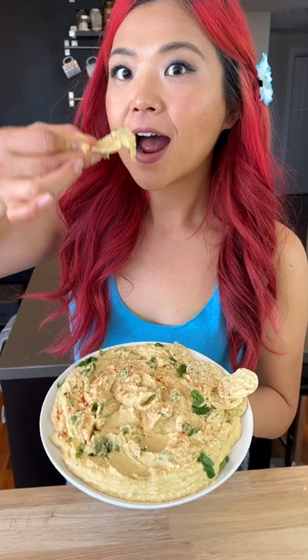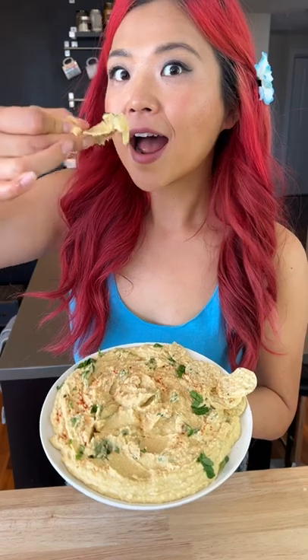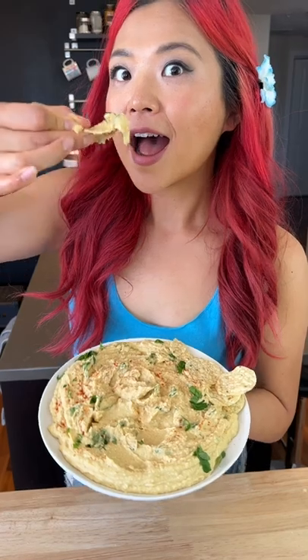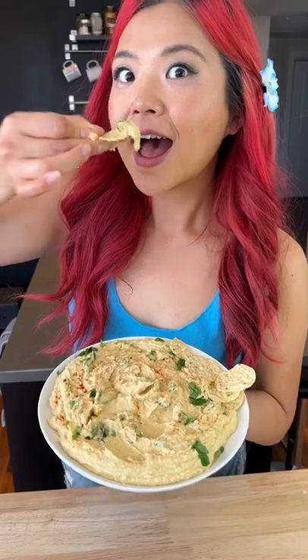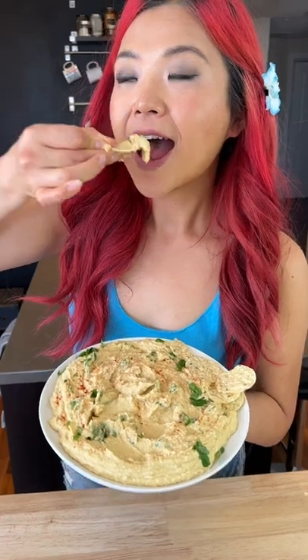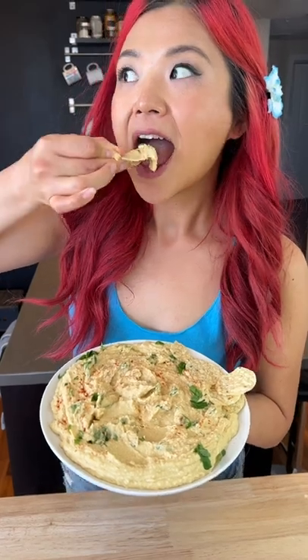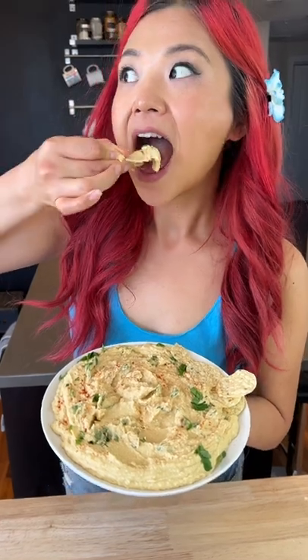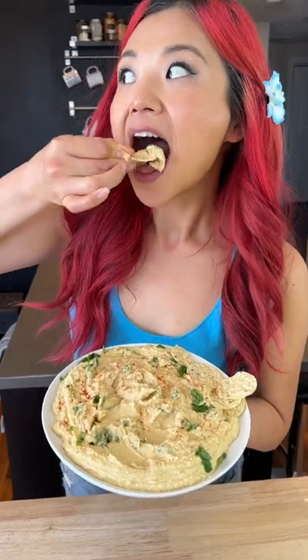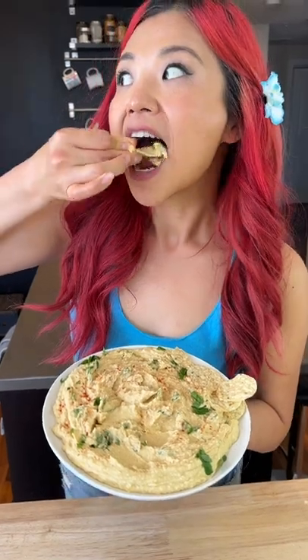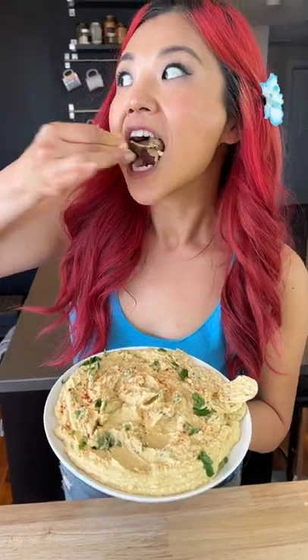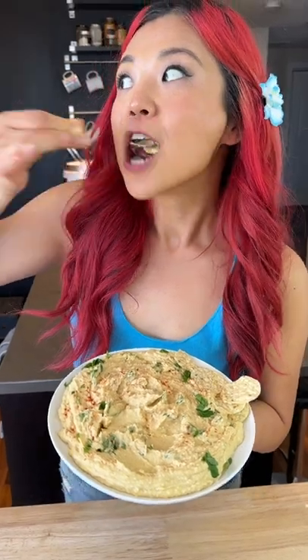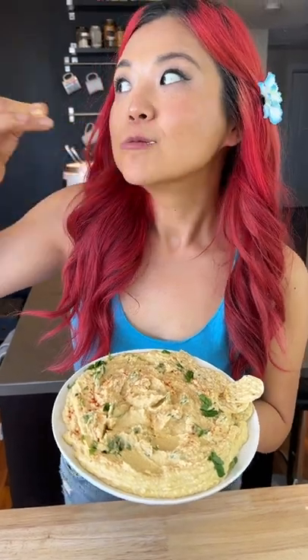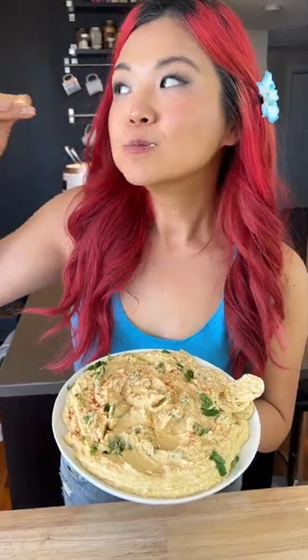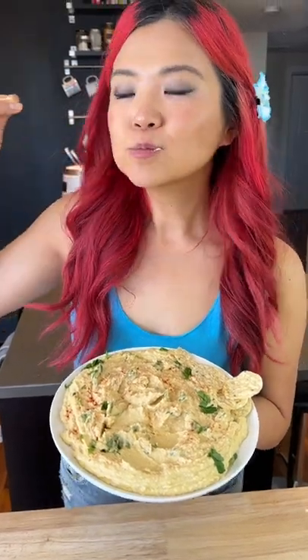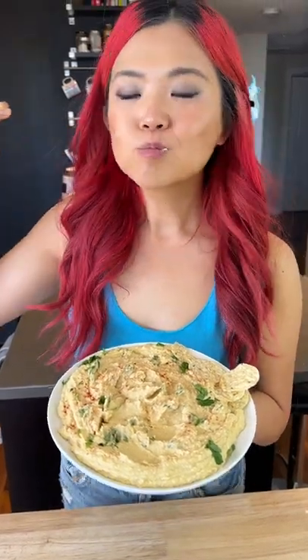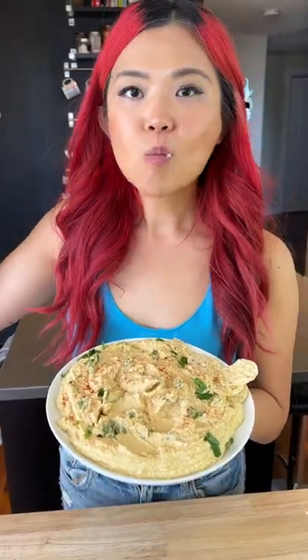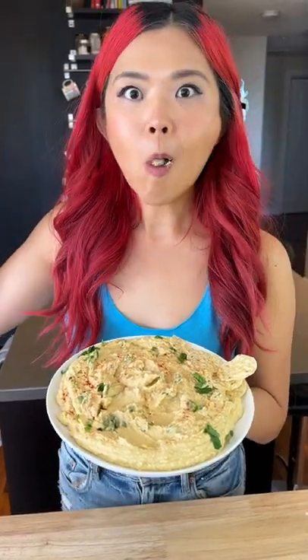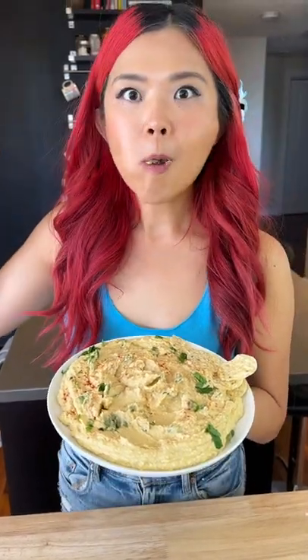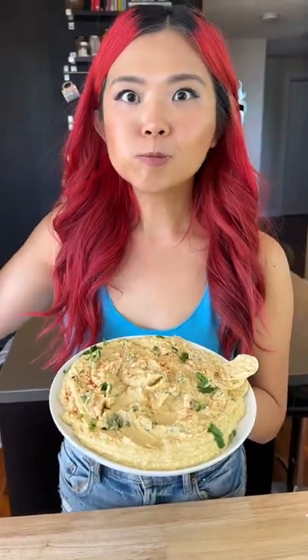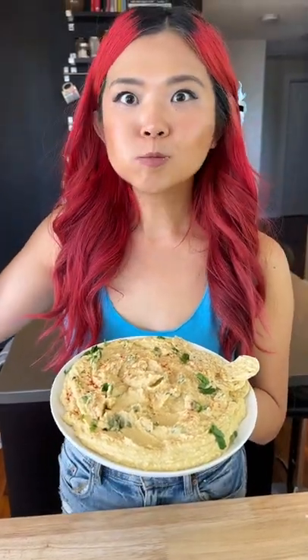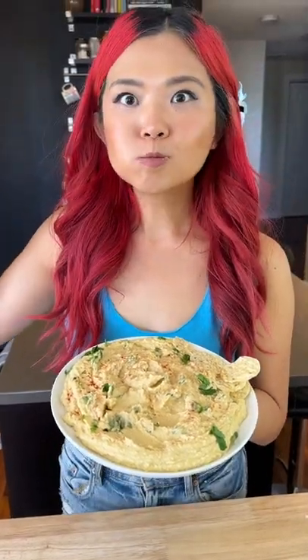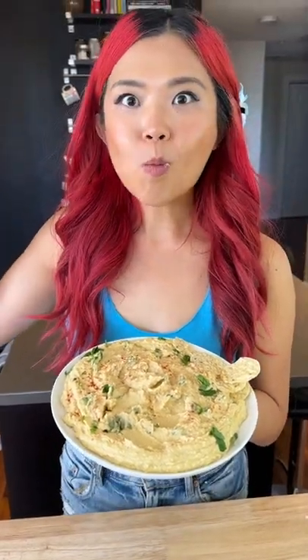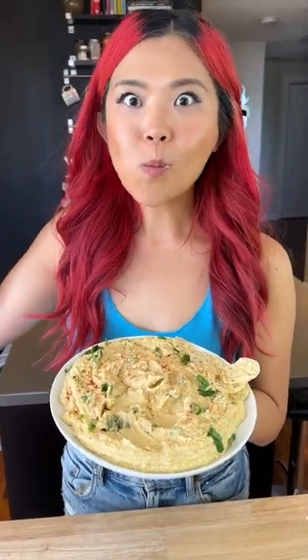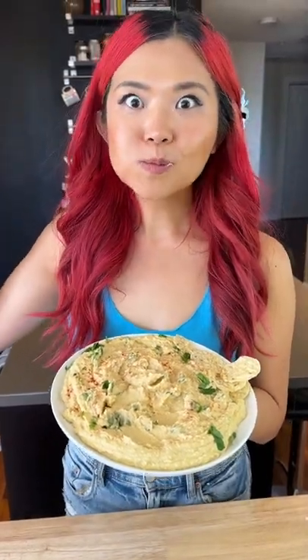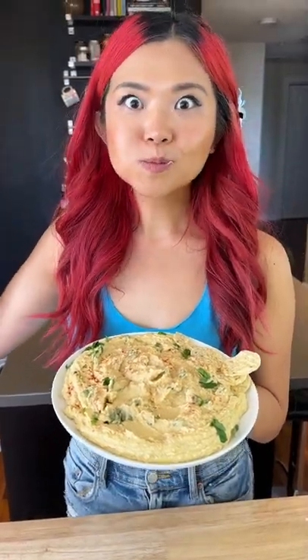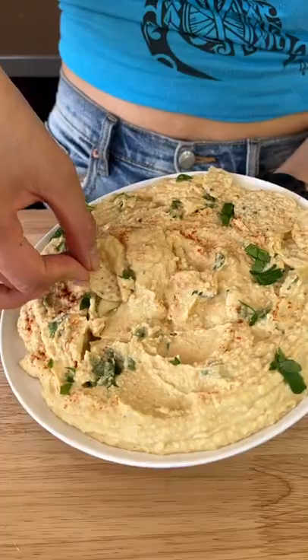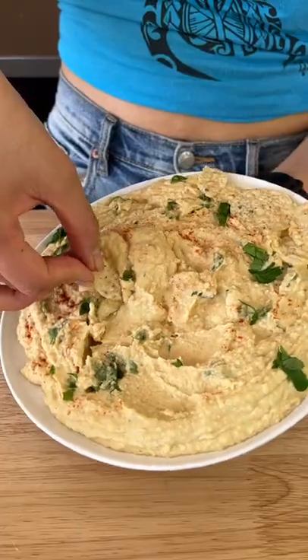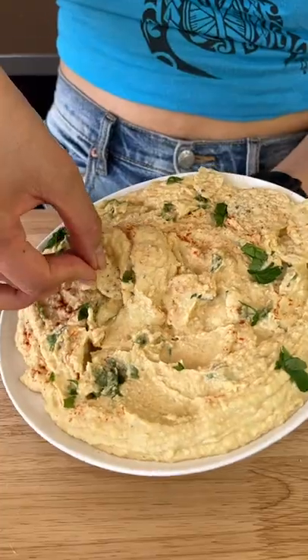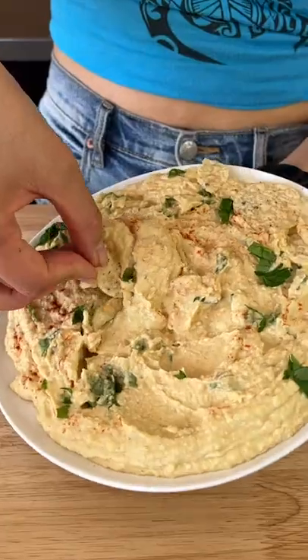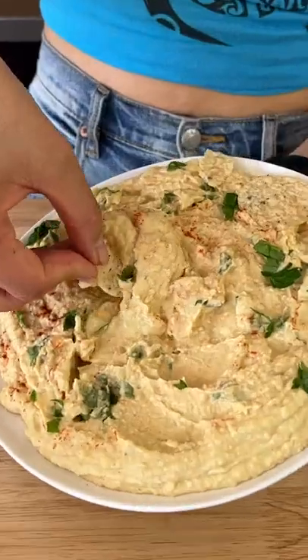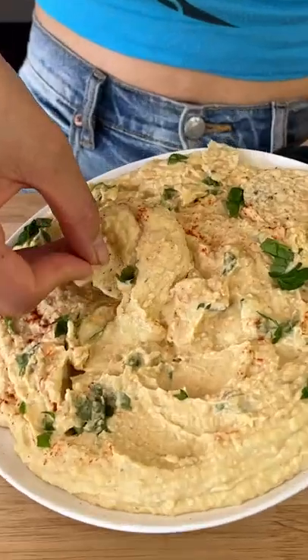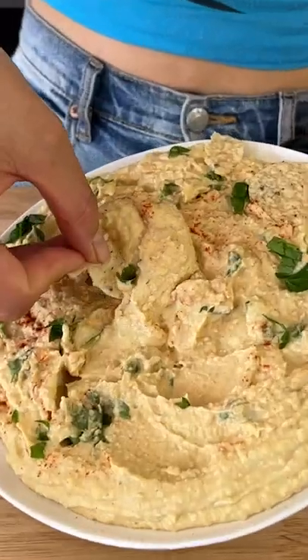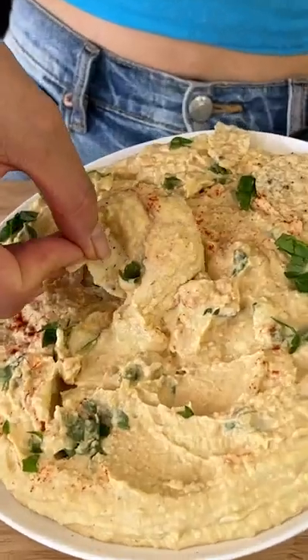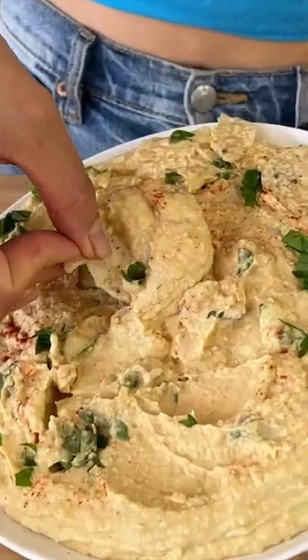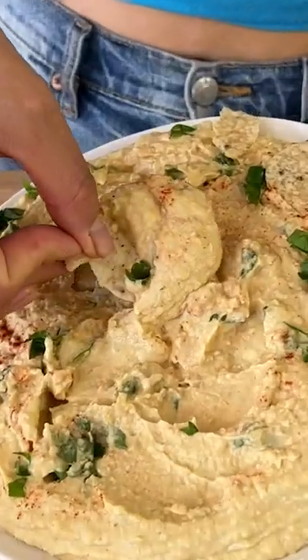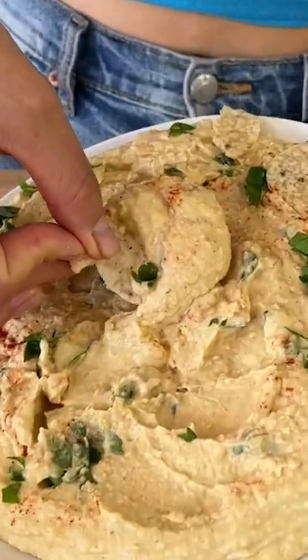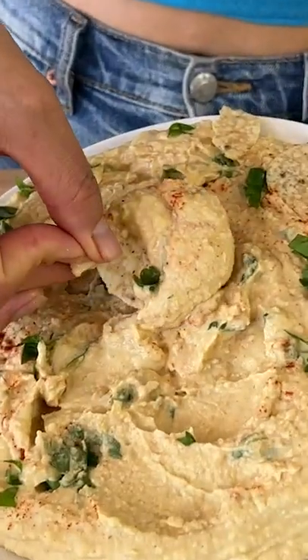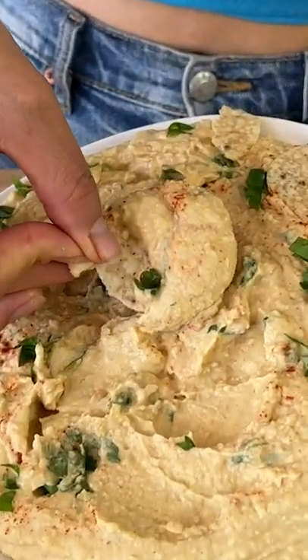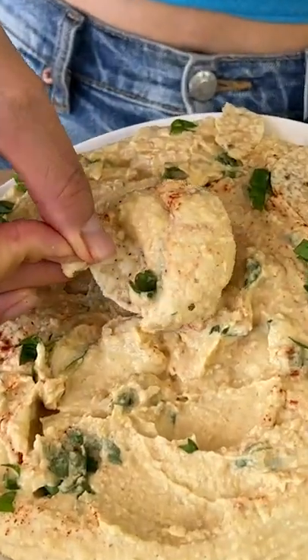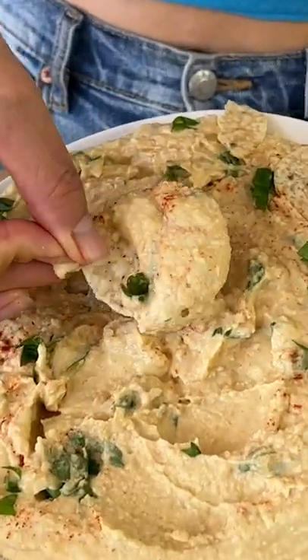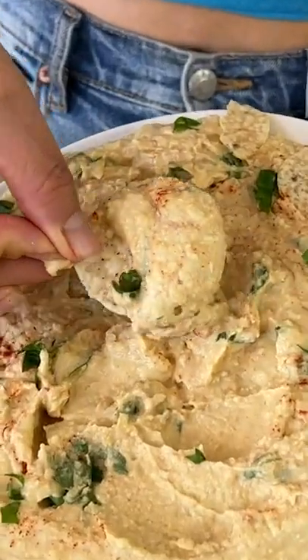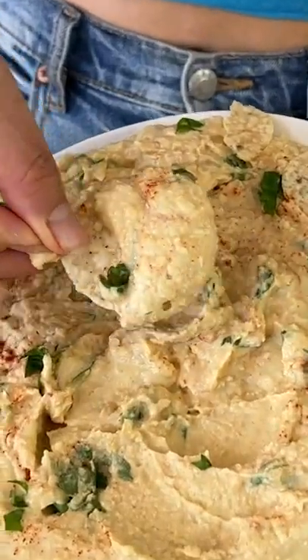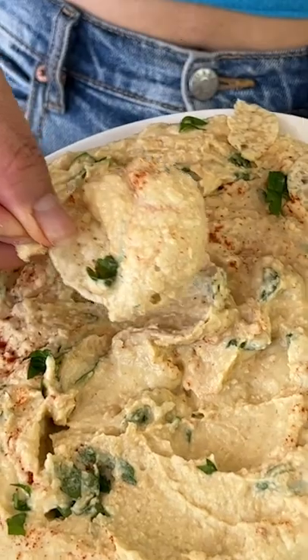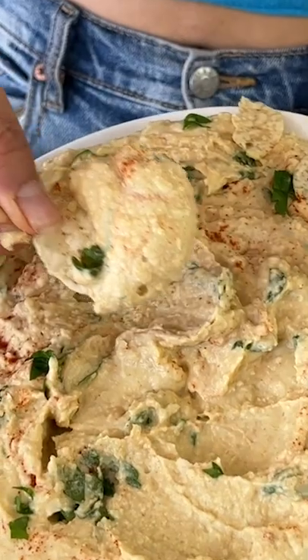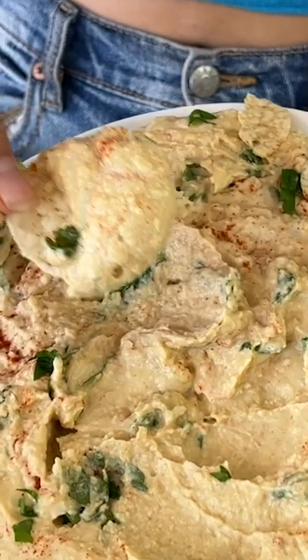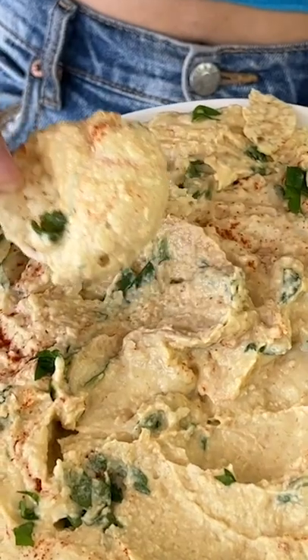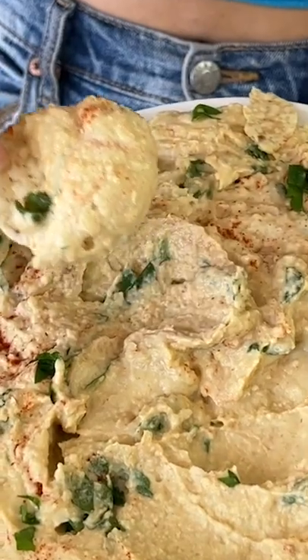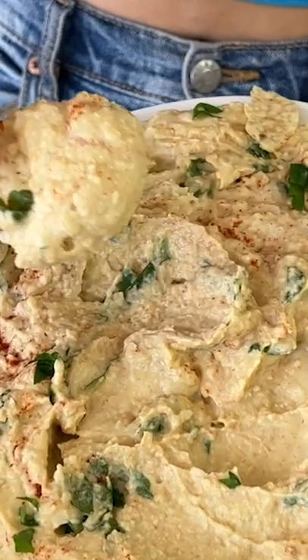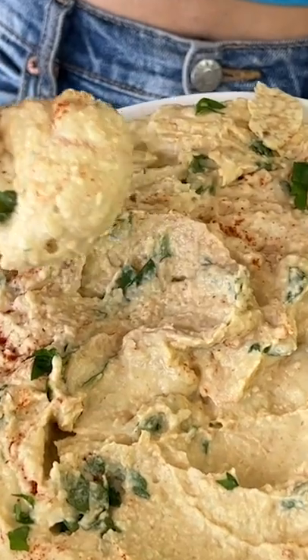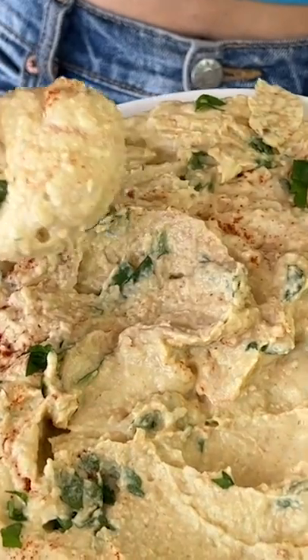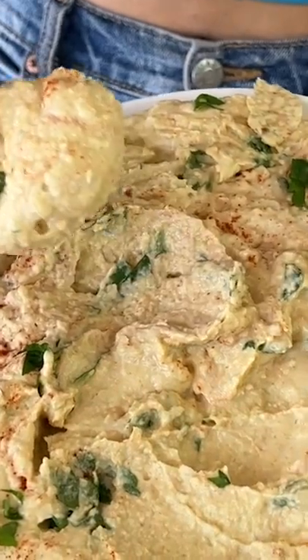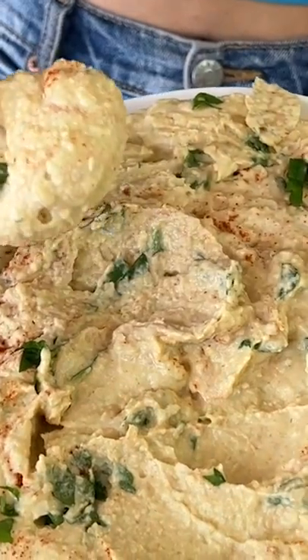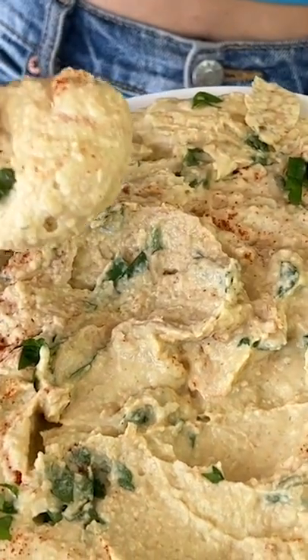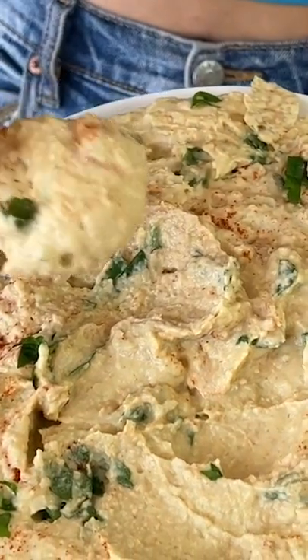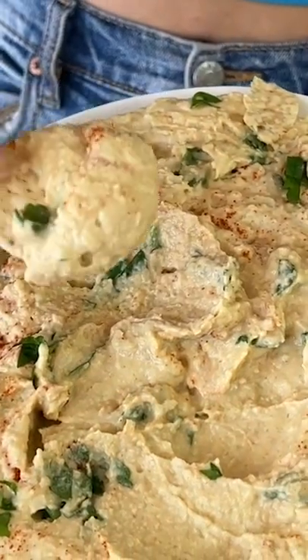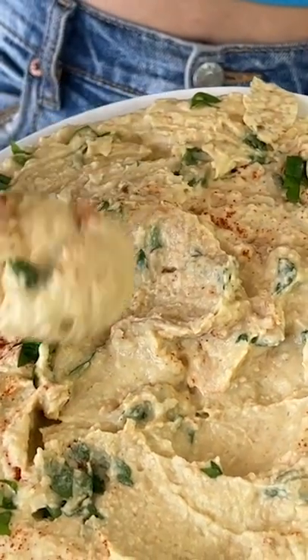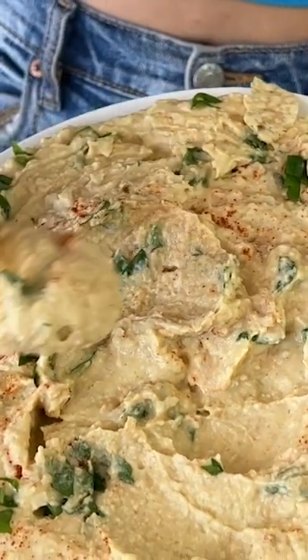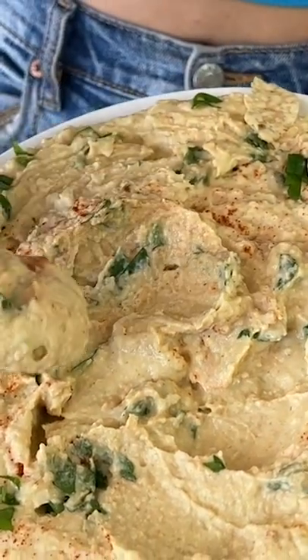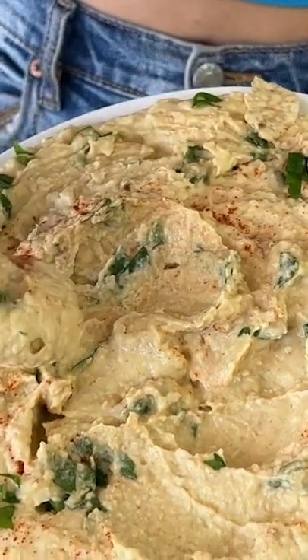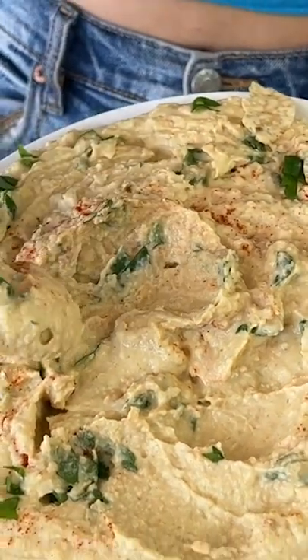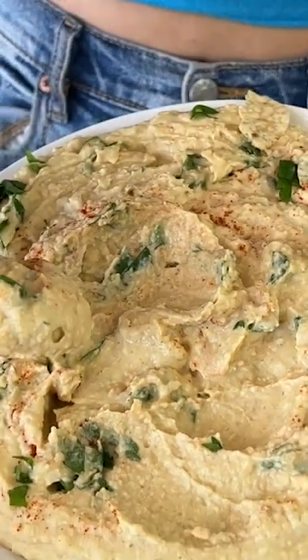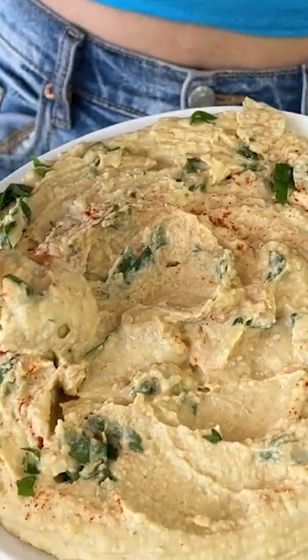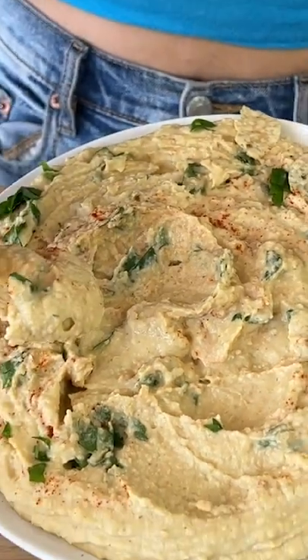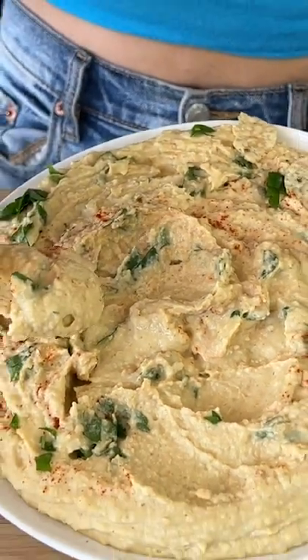You have to try this six-ingredient oil-free hummus. It is so easy, delicious, and takes only about two to three minutes to make.